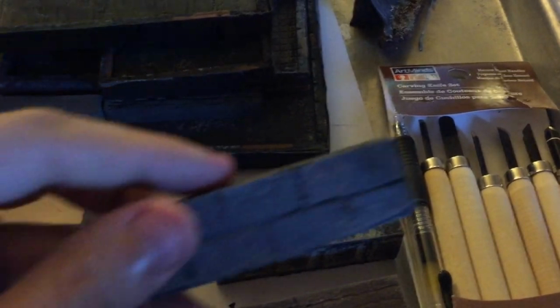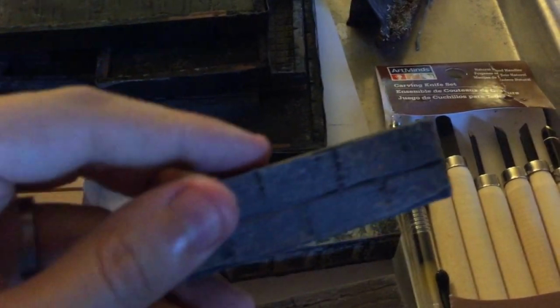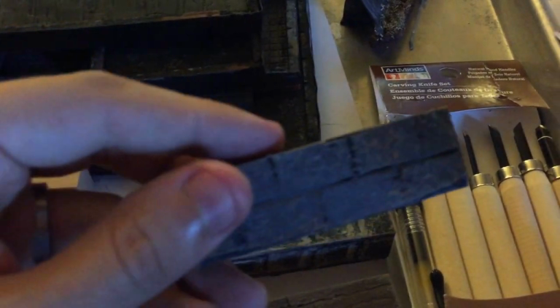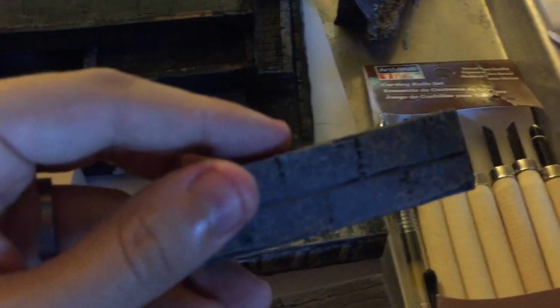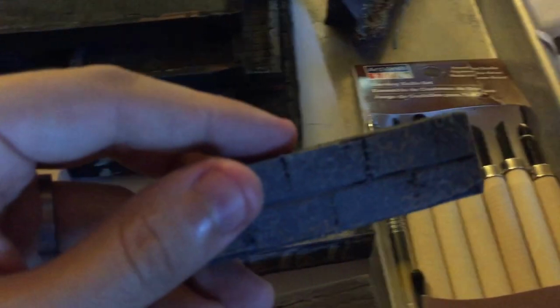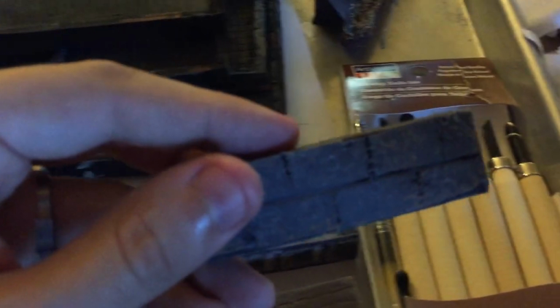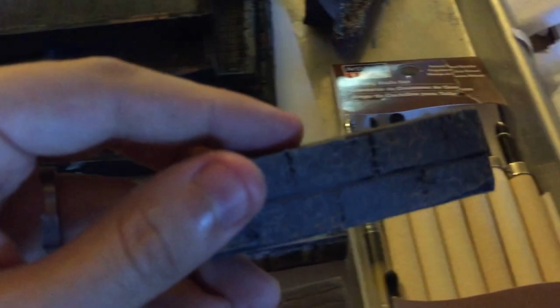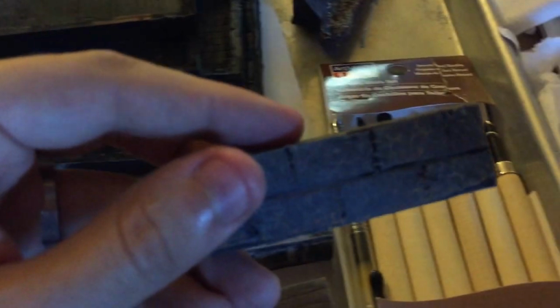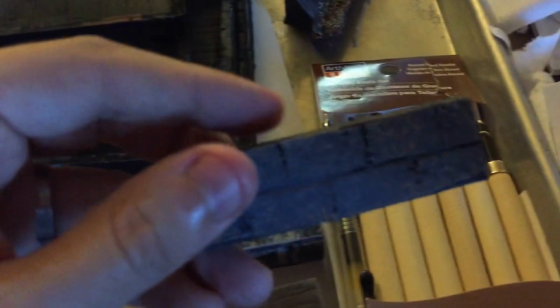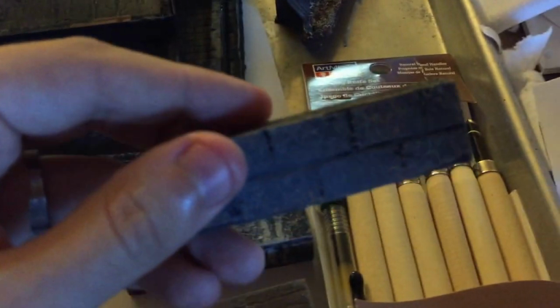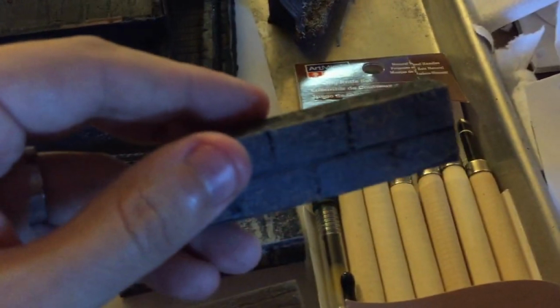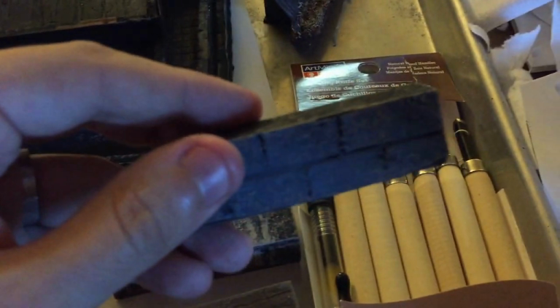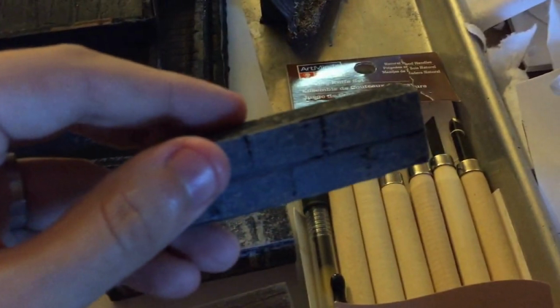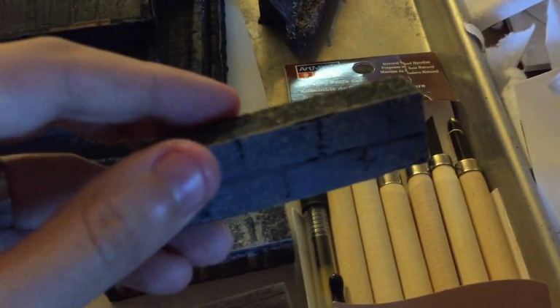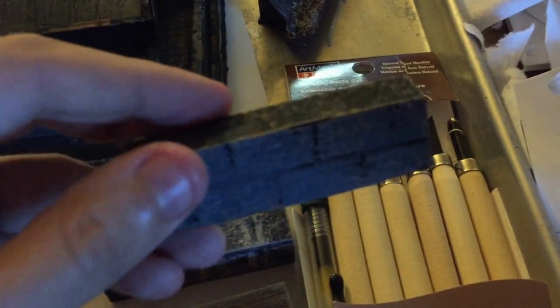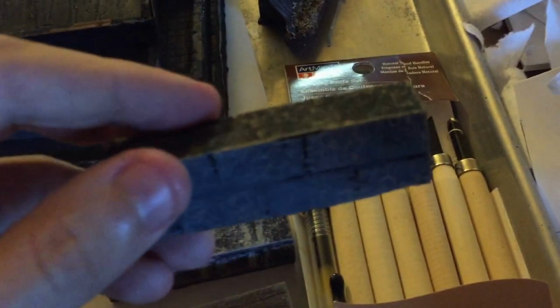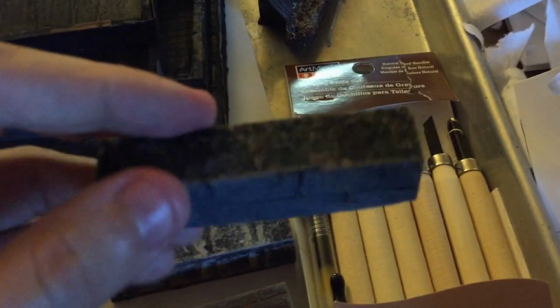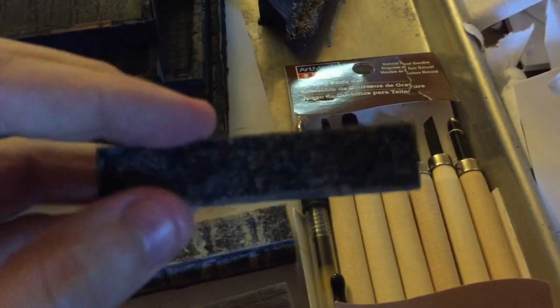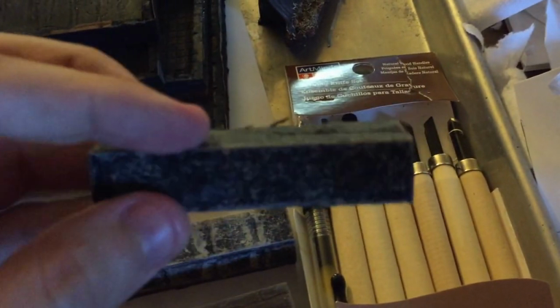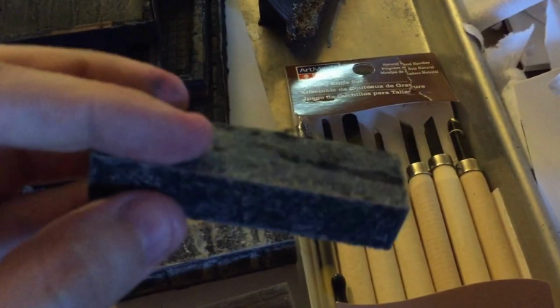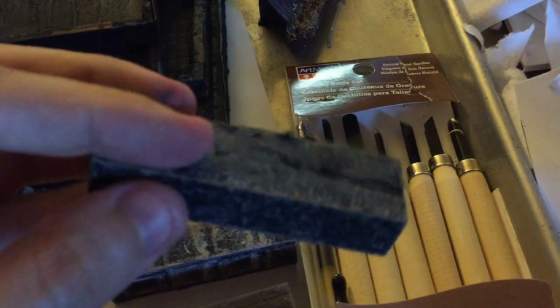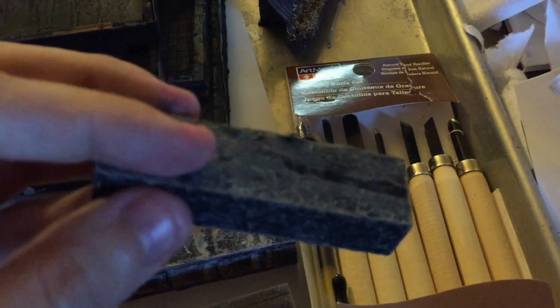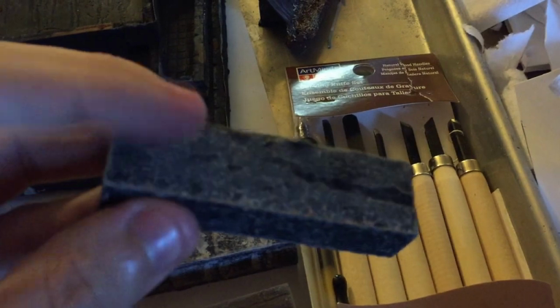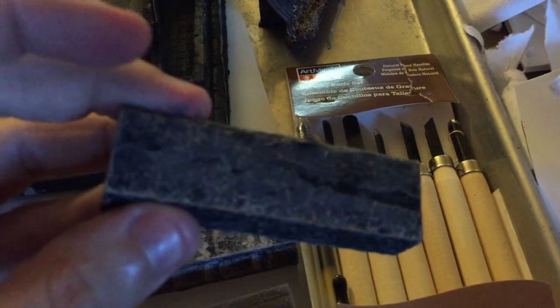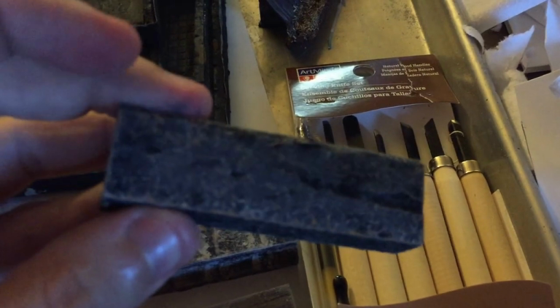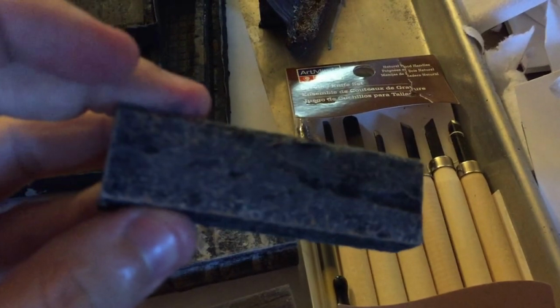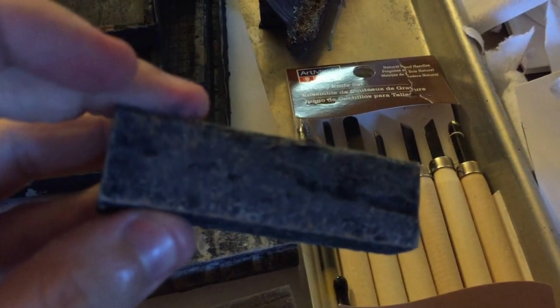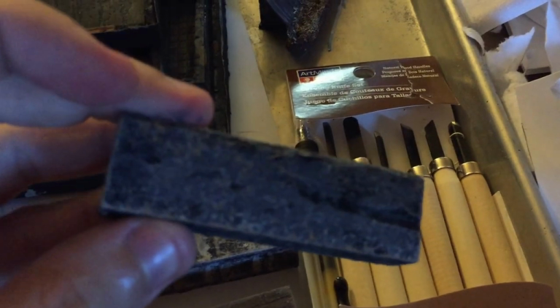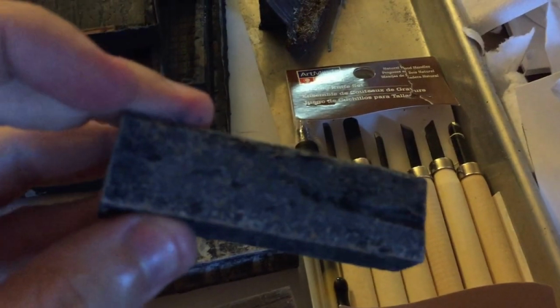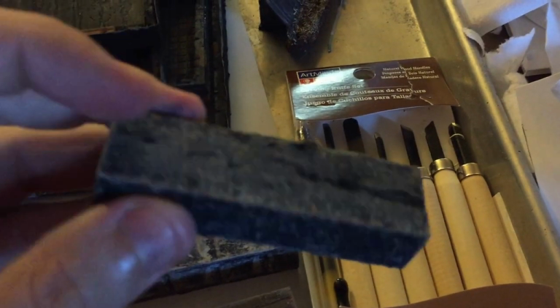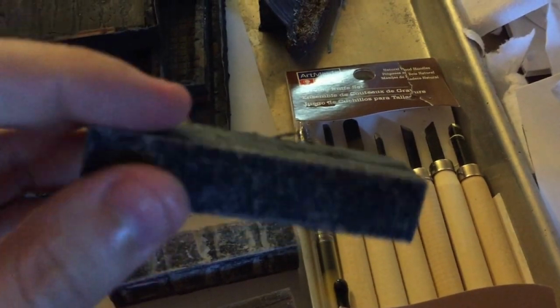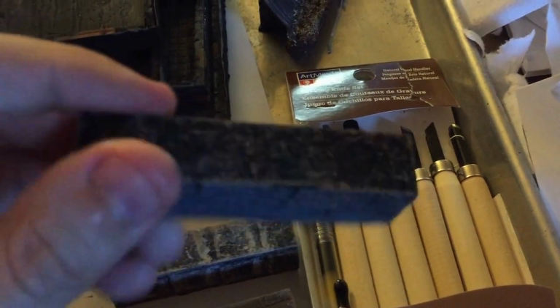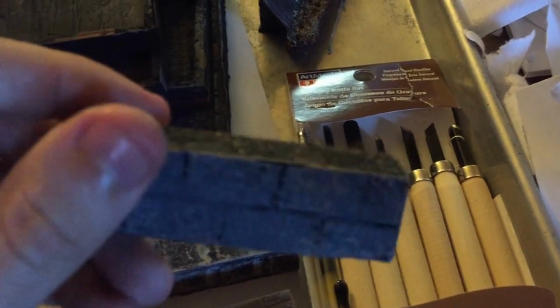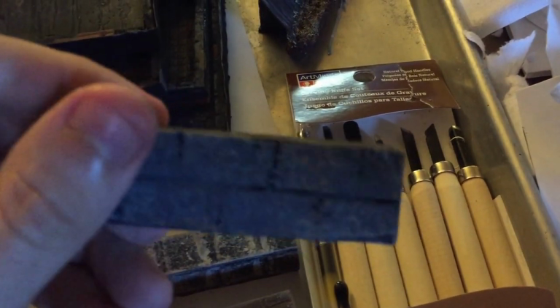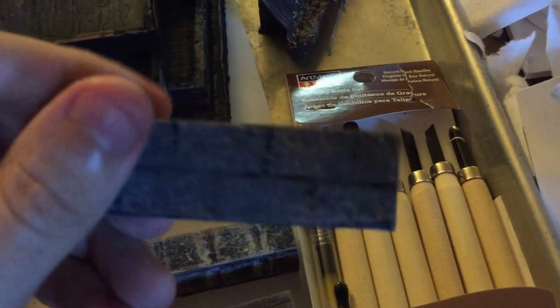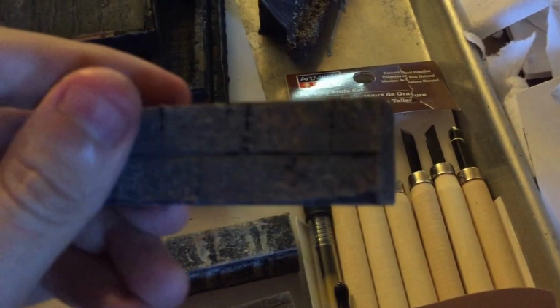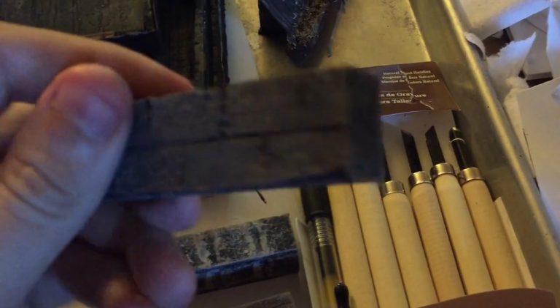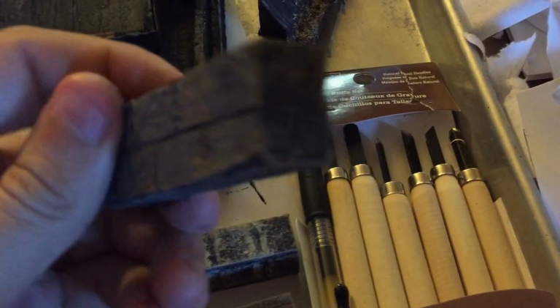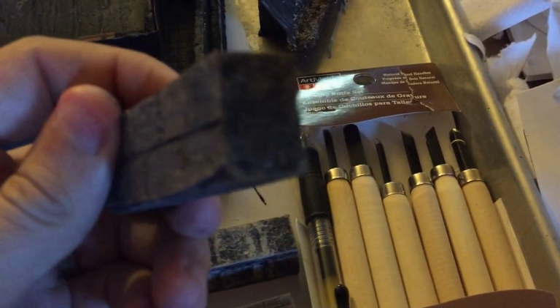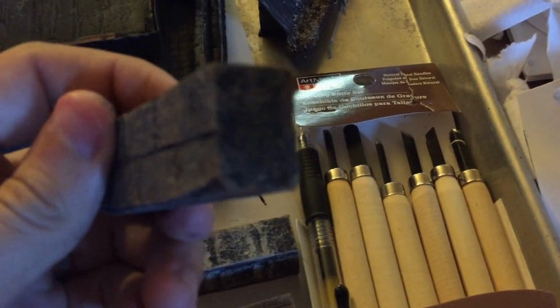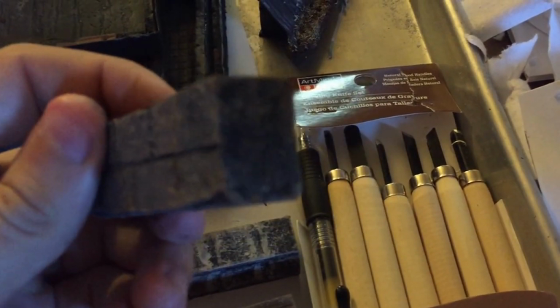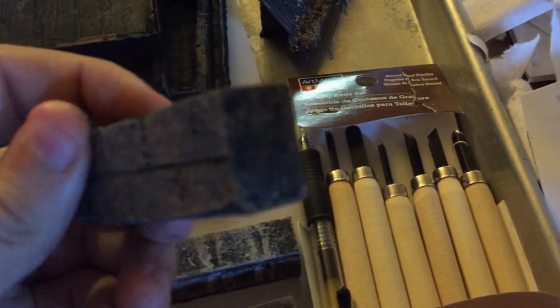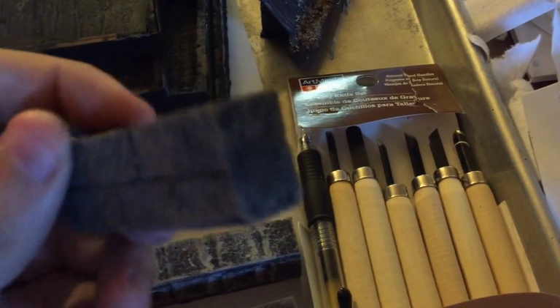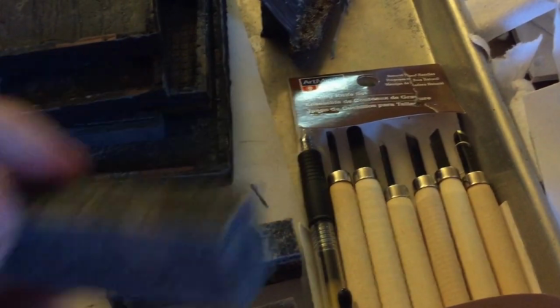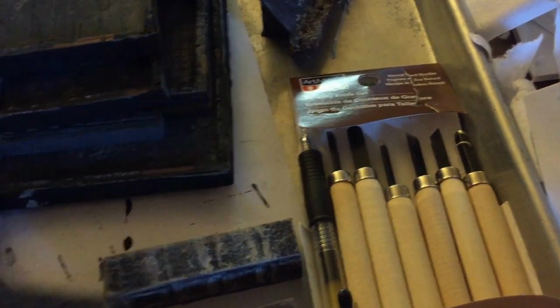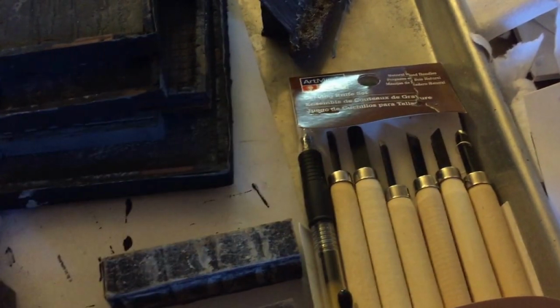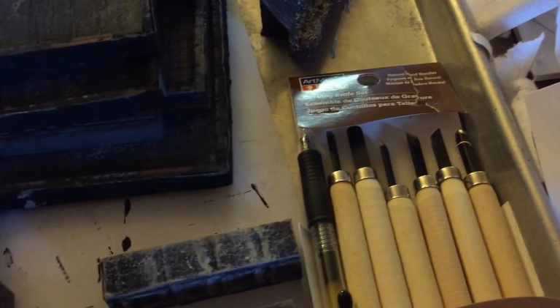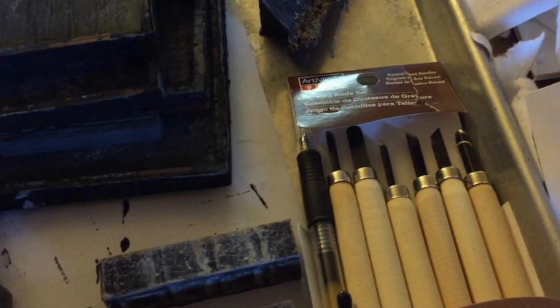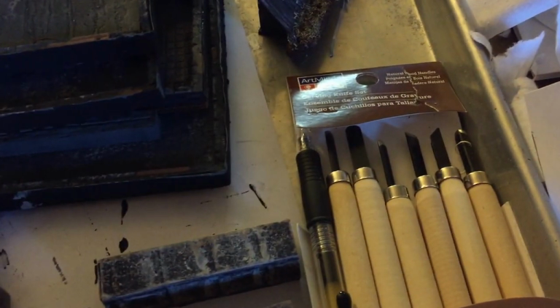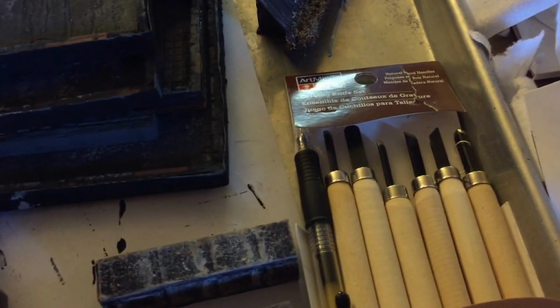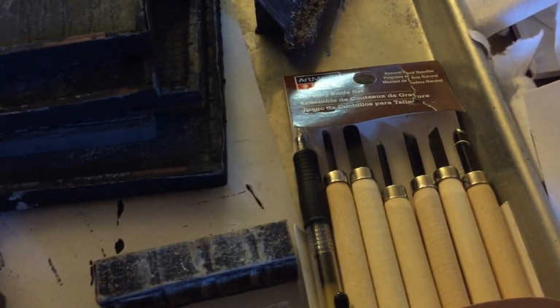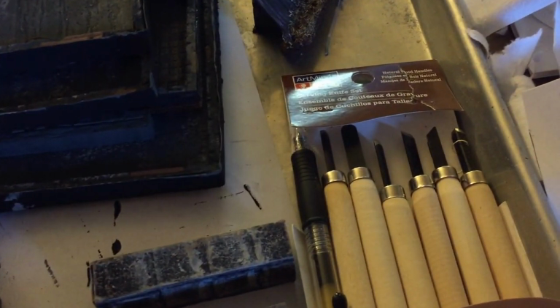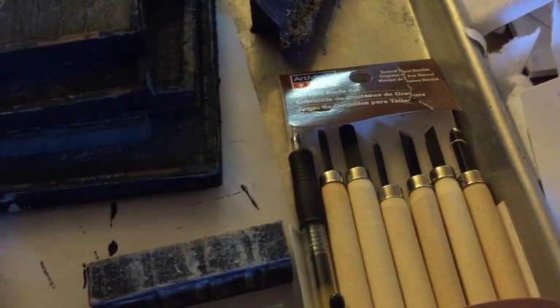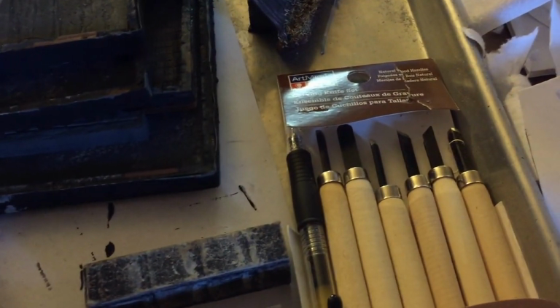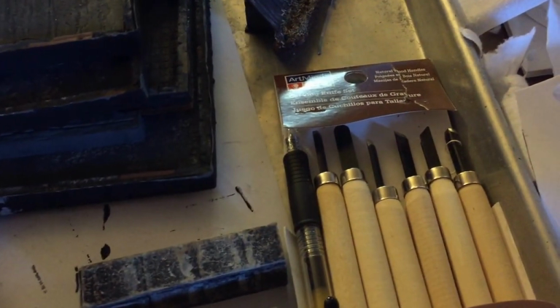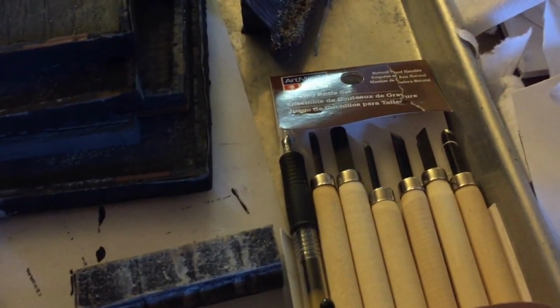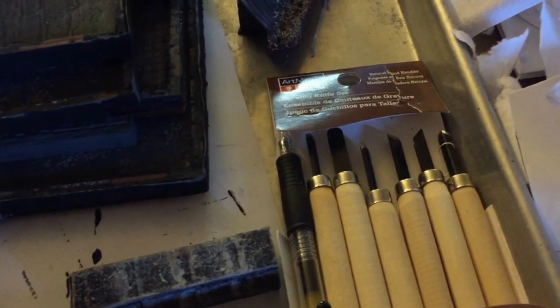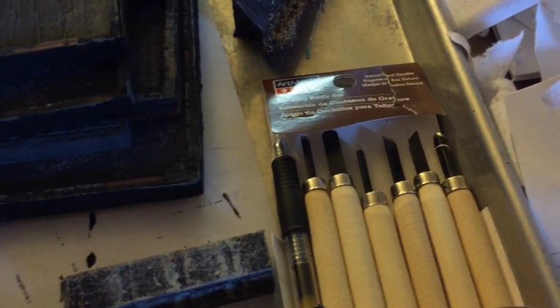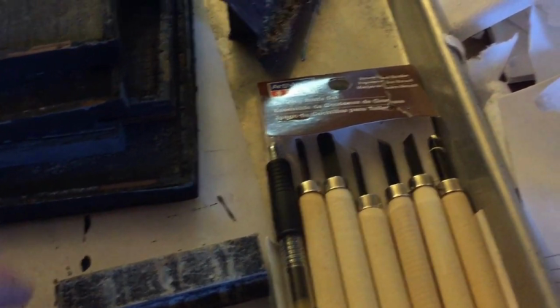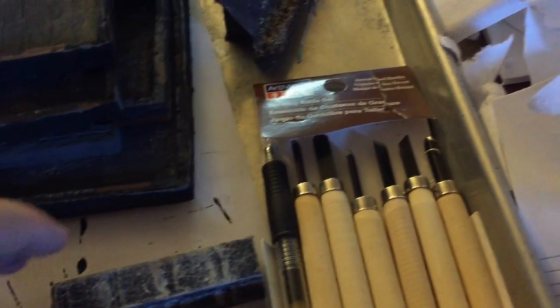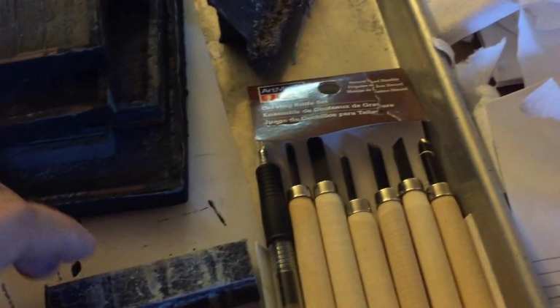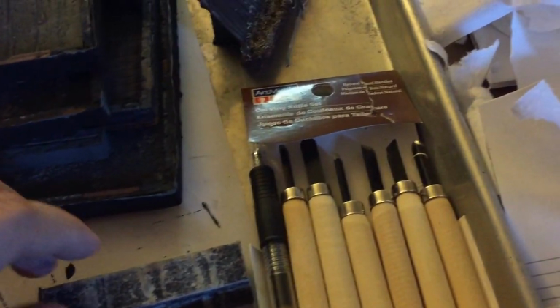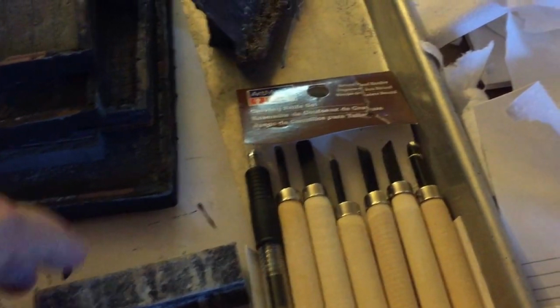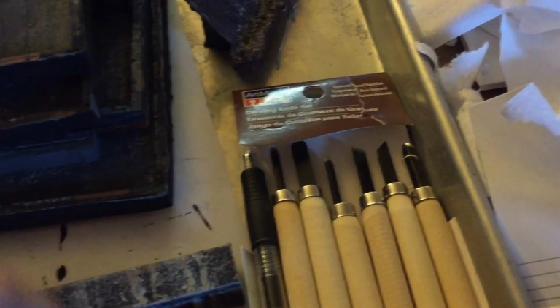This one I did with these chisels here, but that got a little bit difficult, which originally got me on the idea of using the Dremel tool.